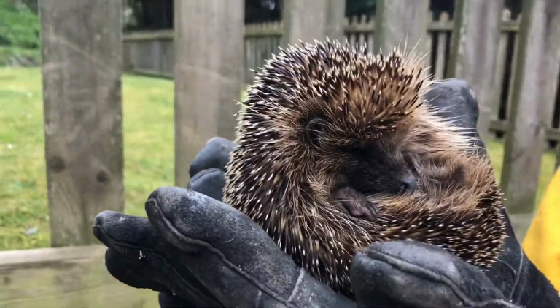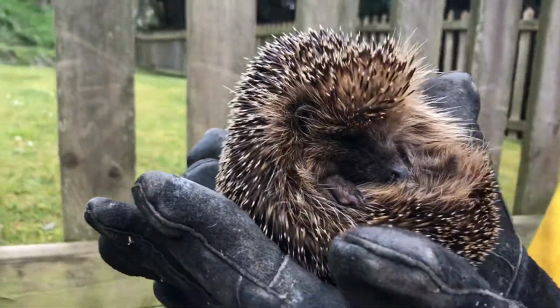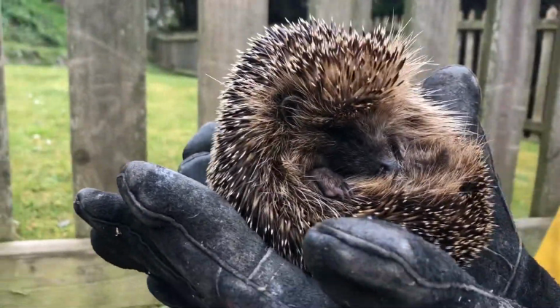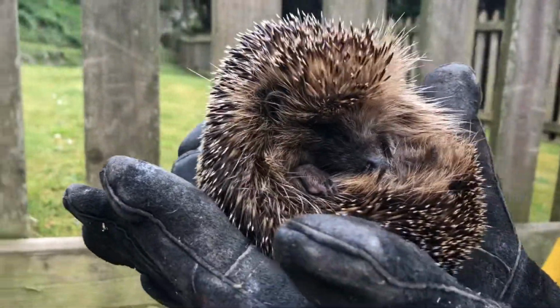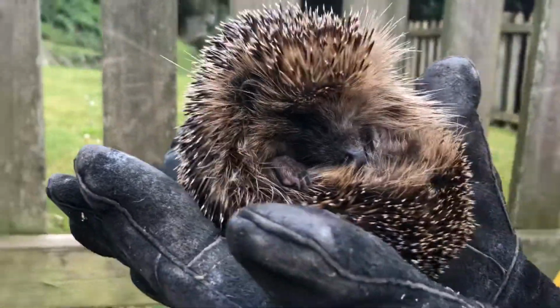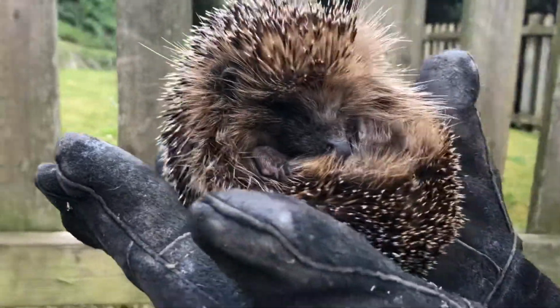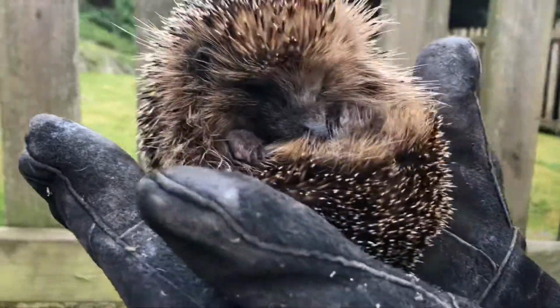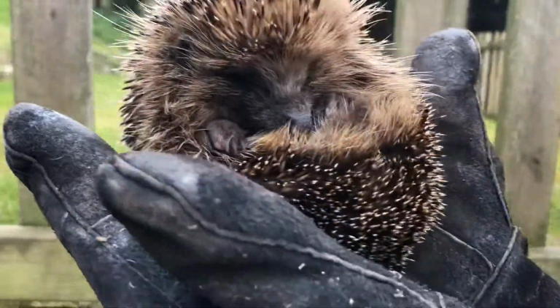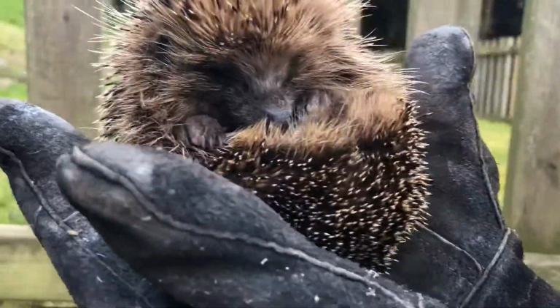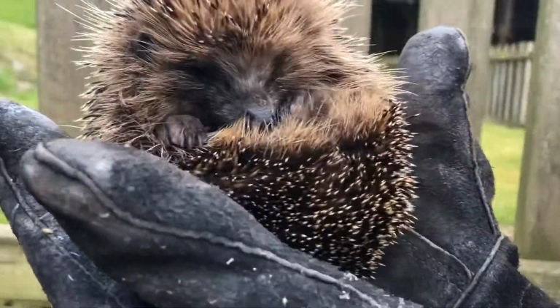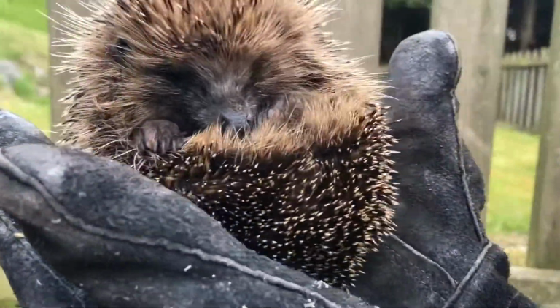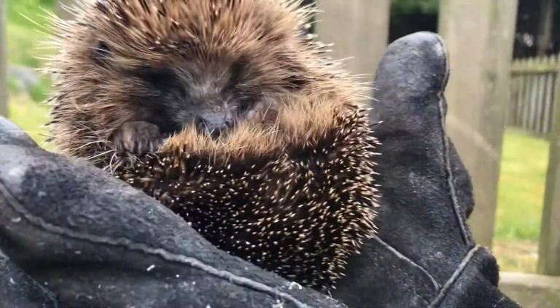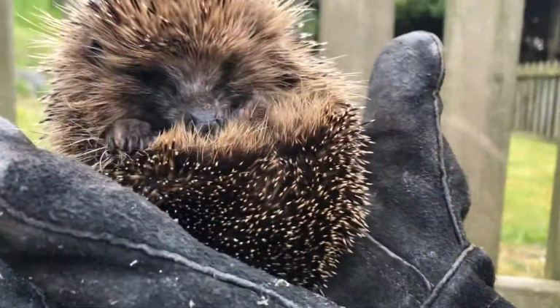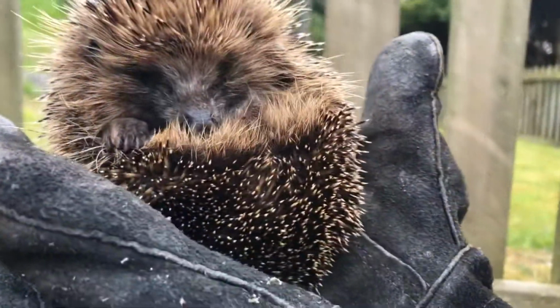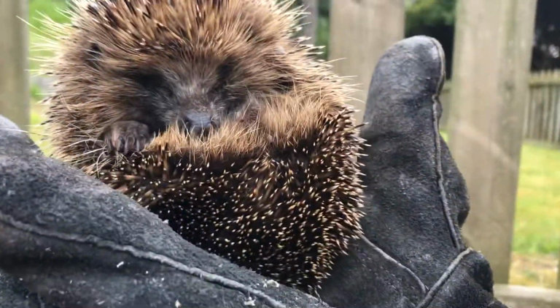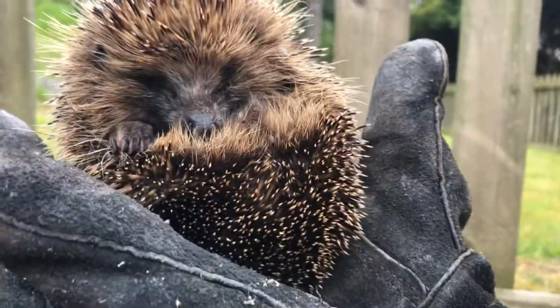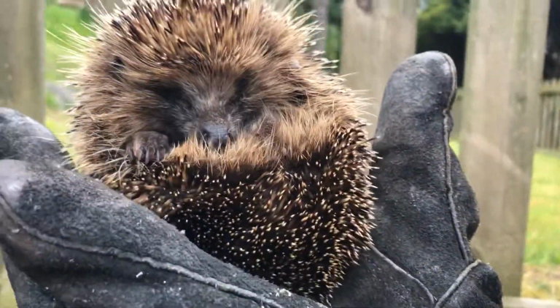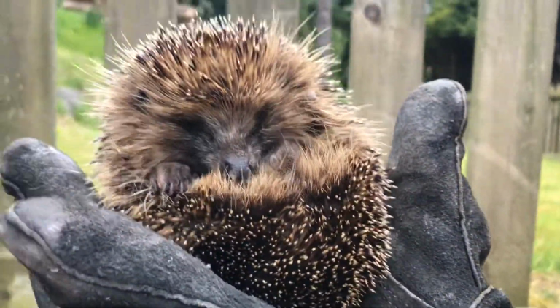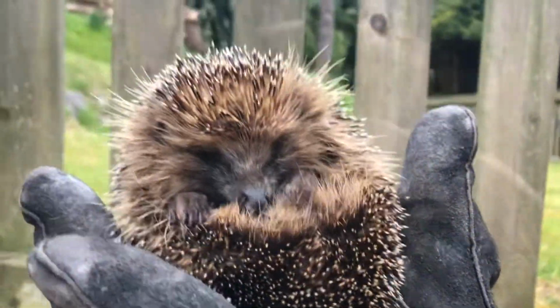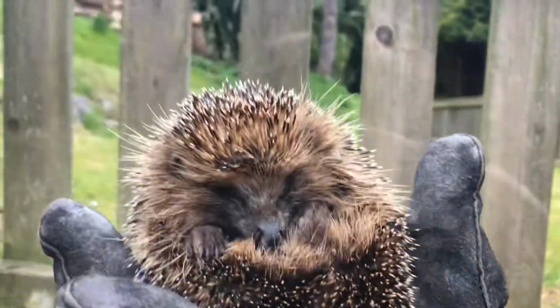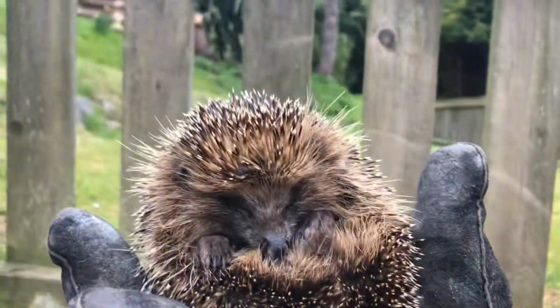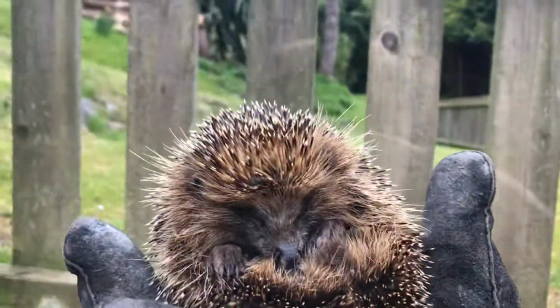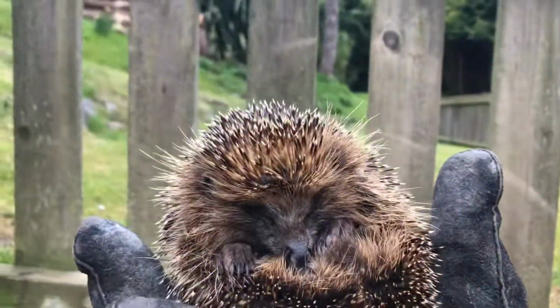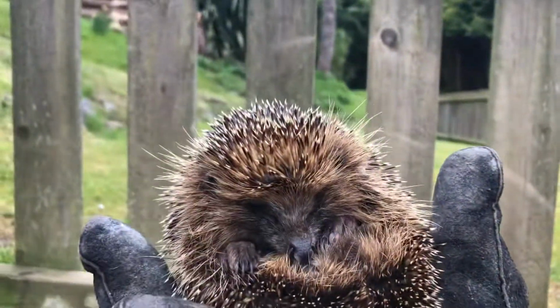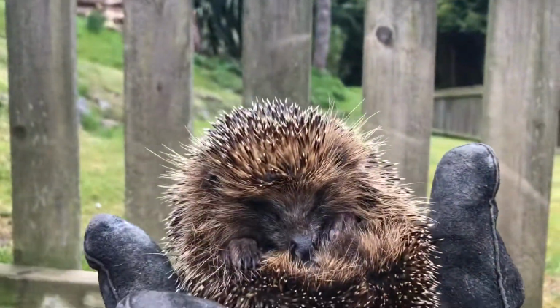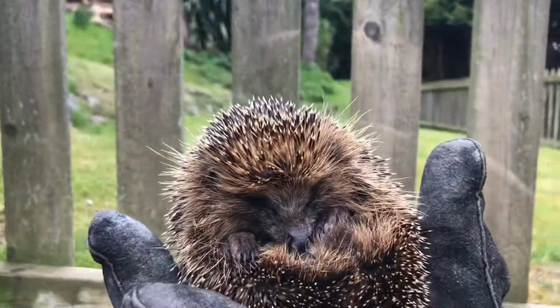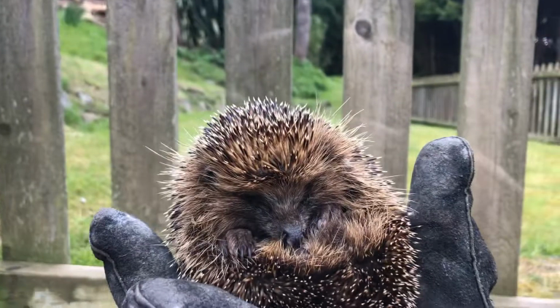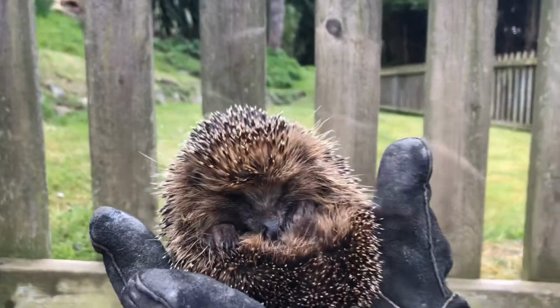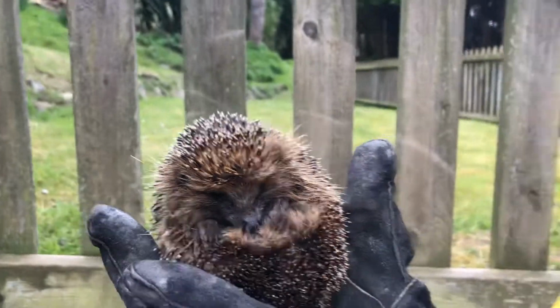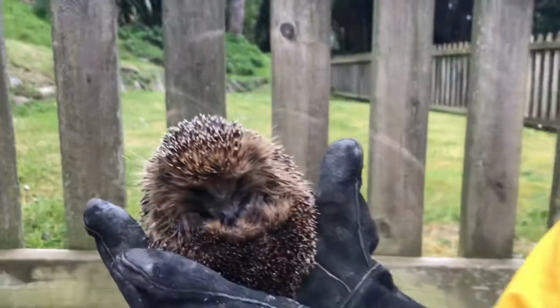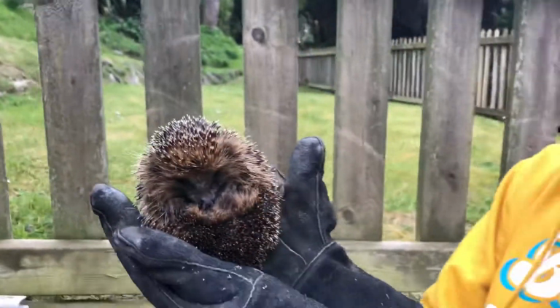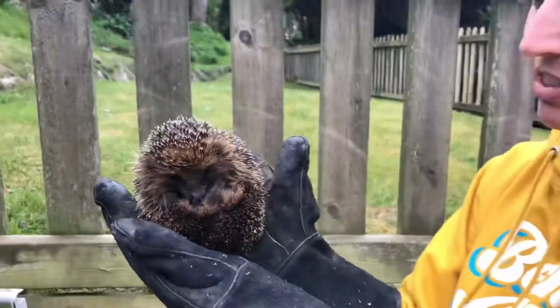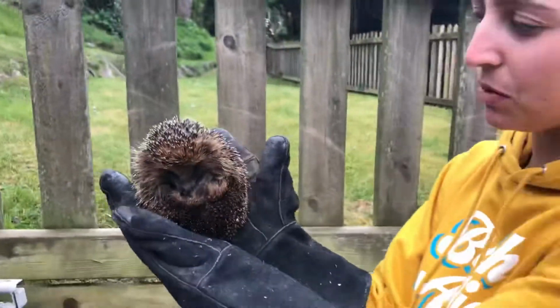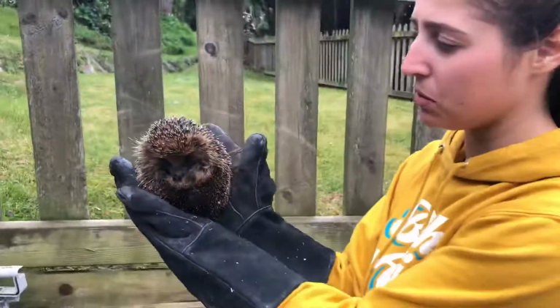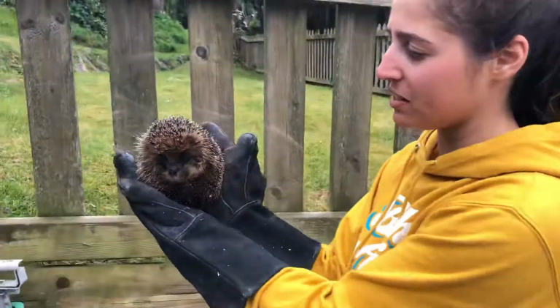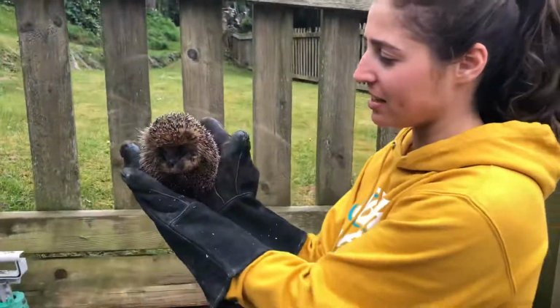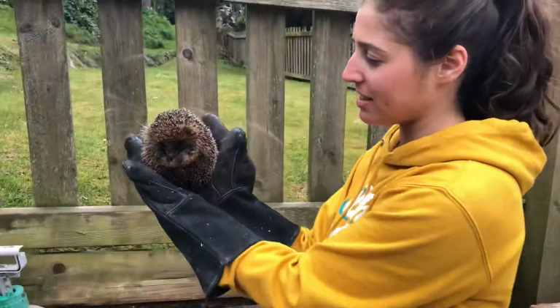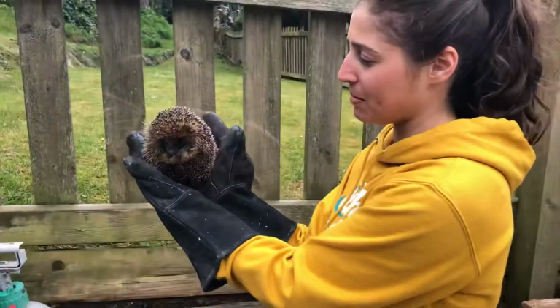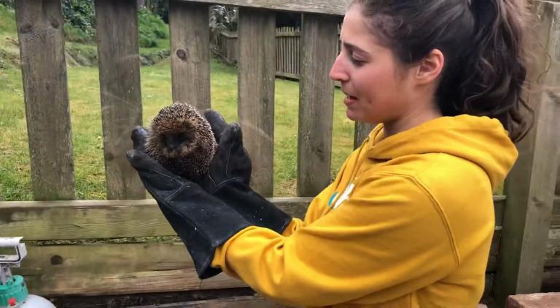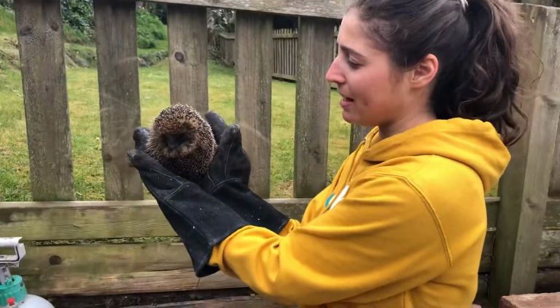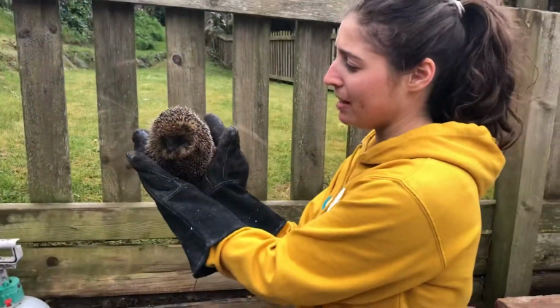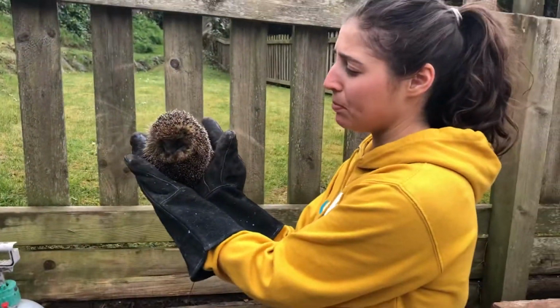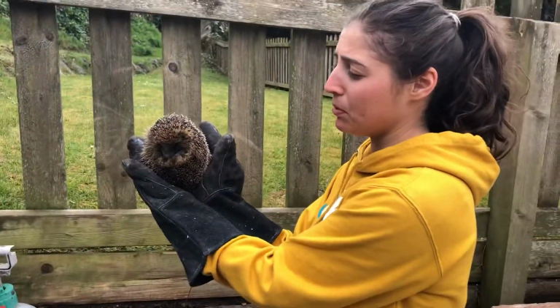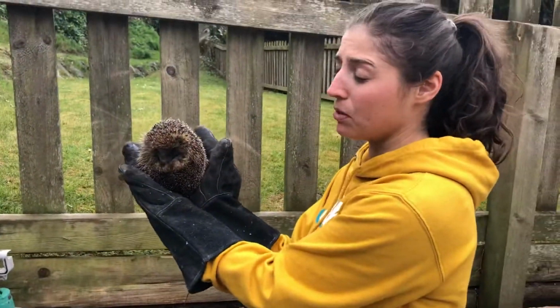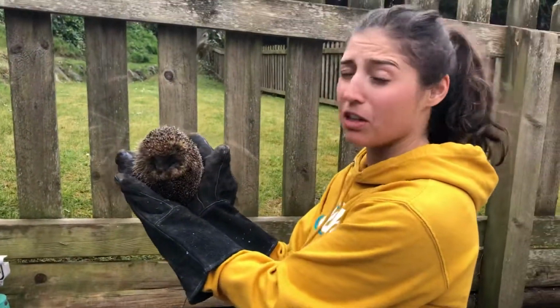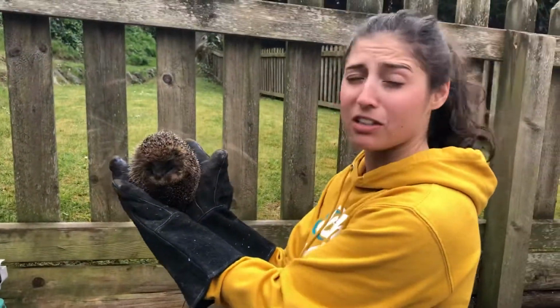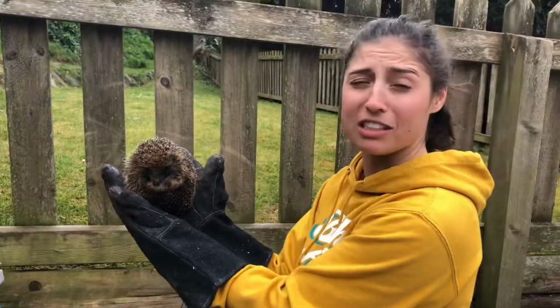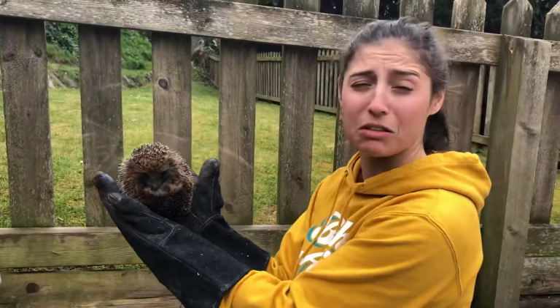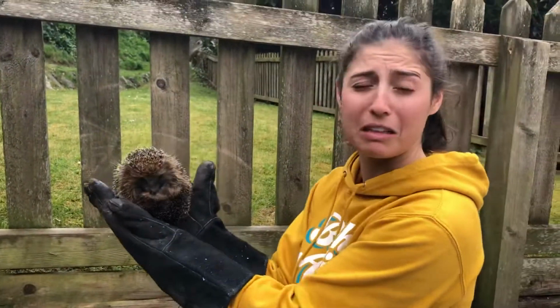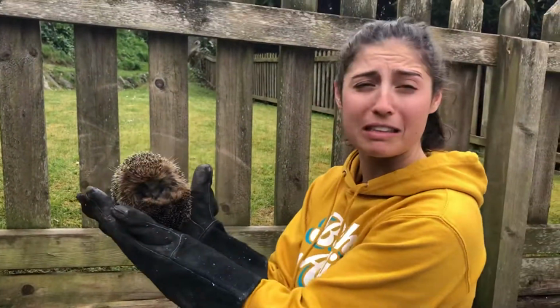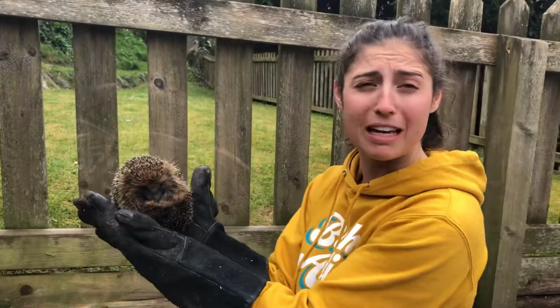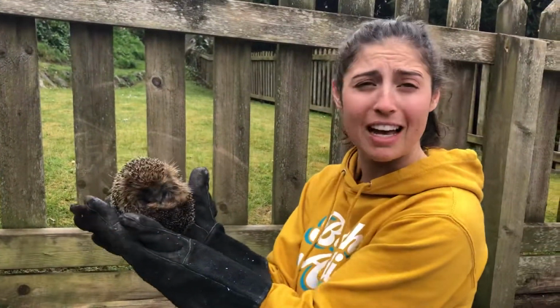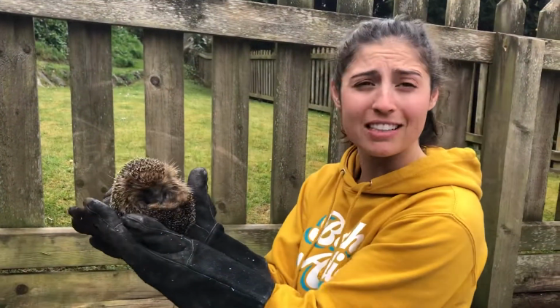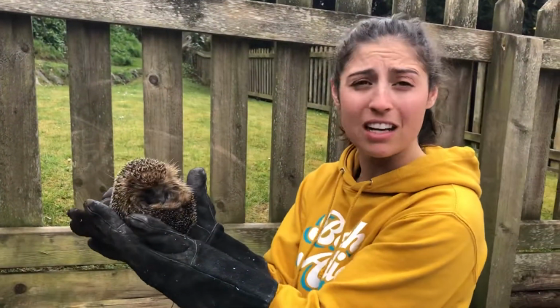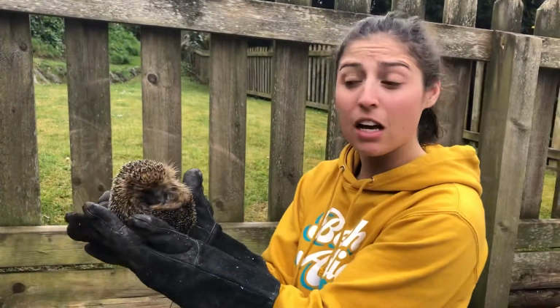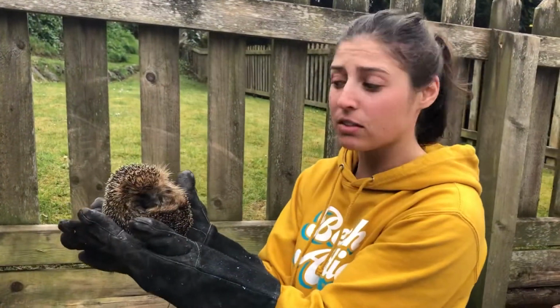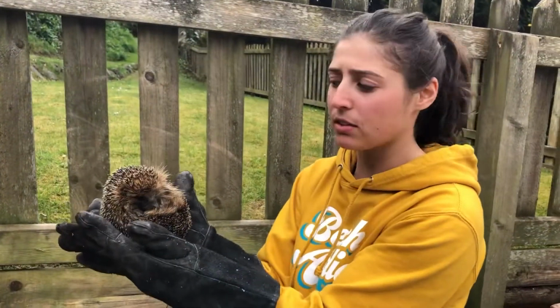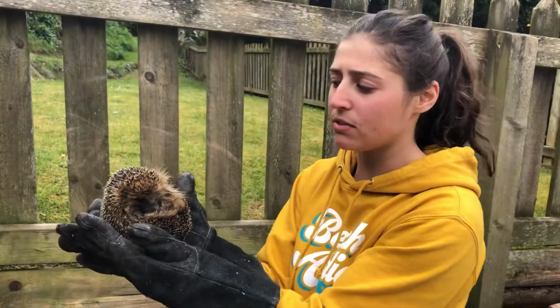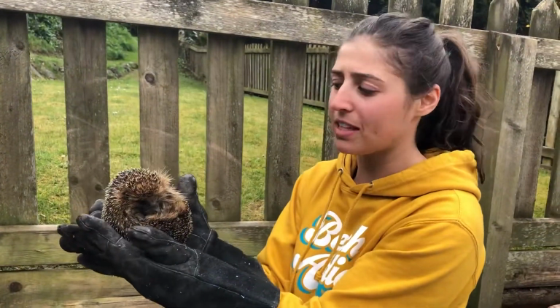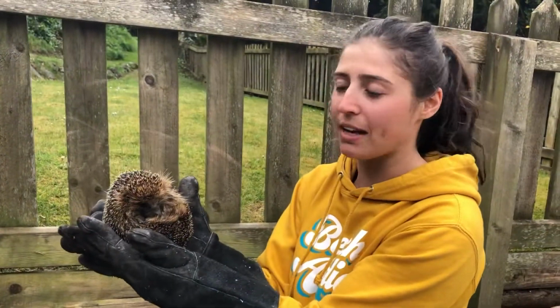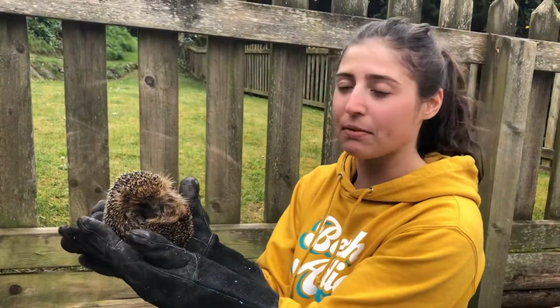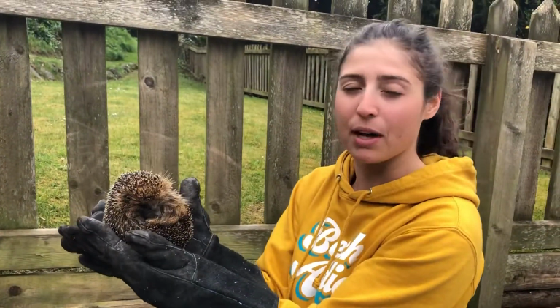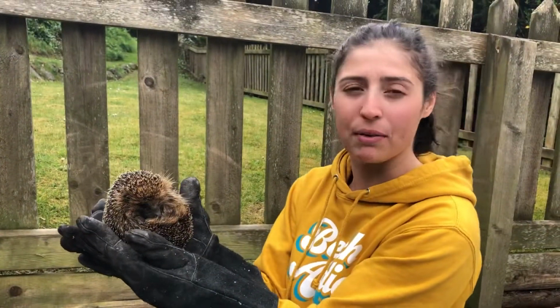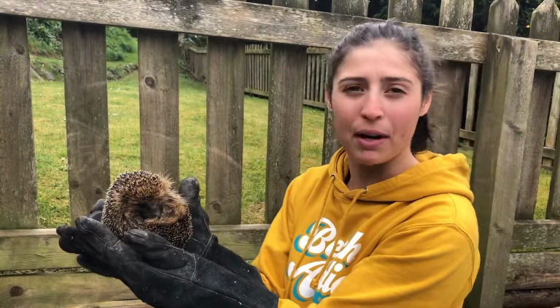He's beautiful — look, he's all tucked up in a little ball. He looks quite scared, so I'm going to let him go now.